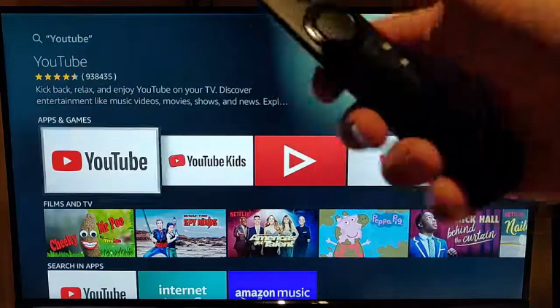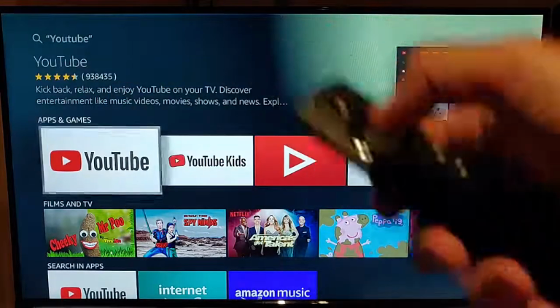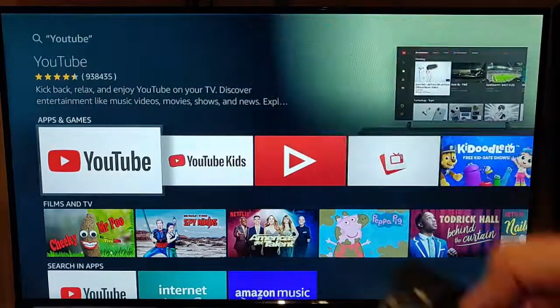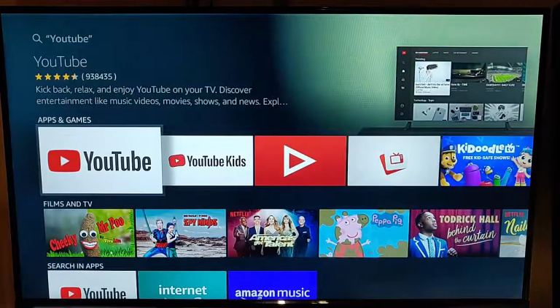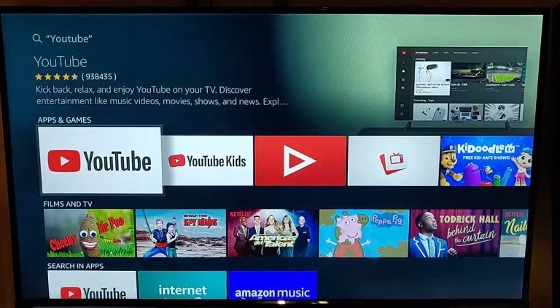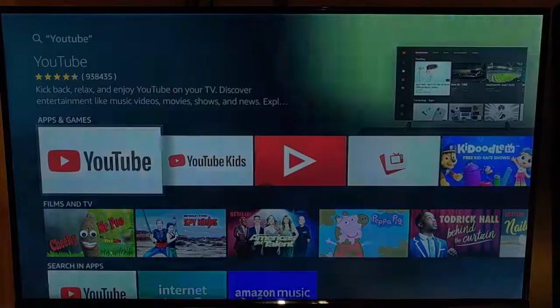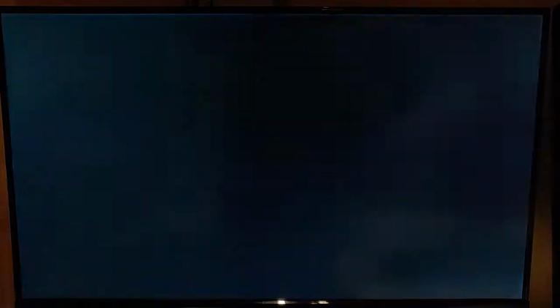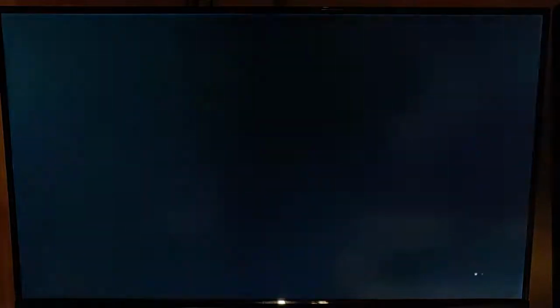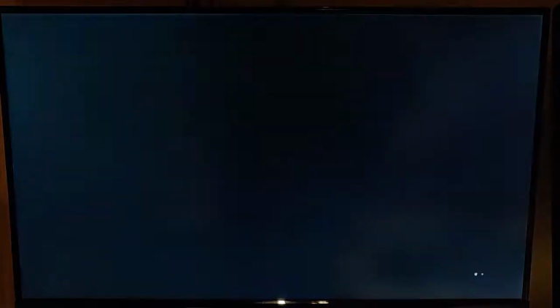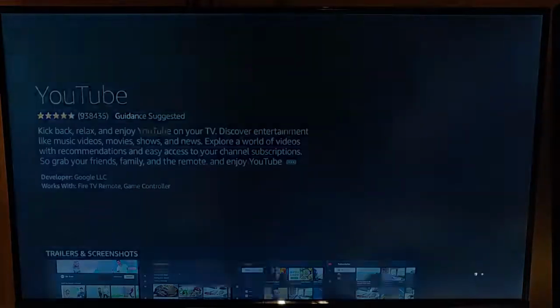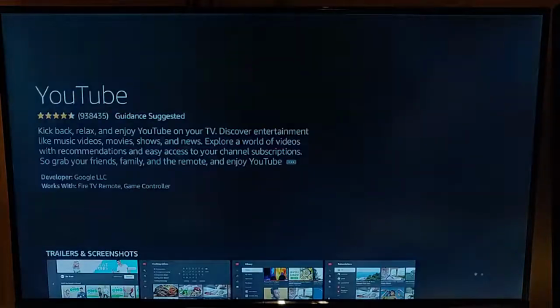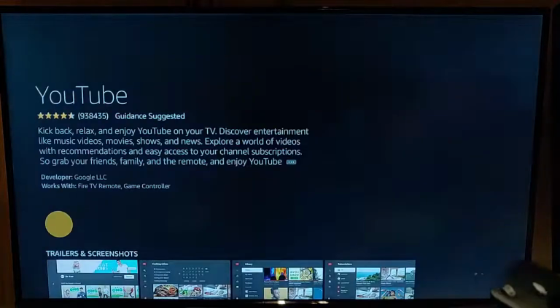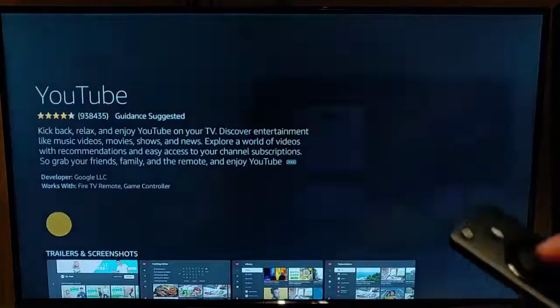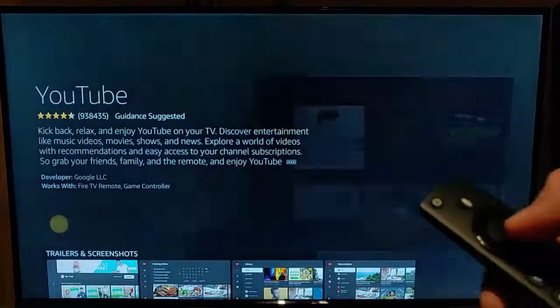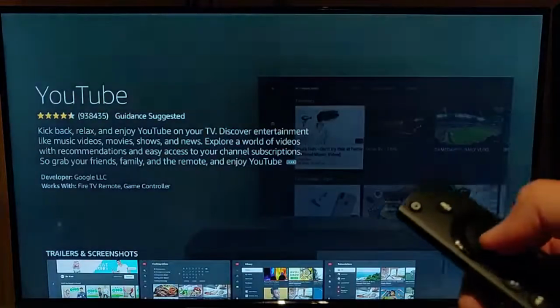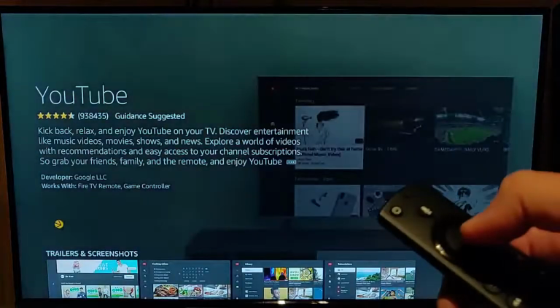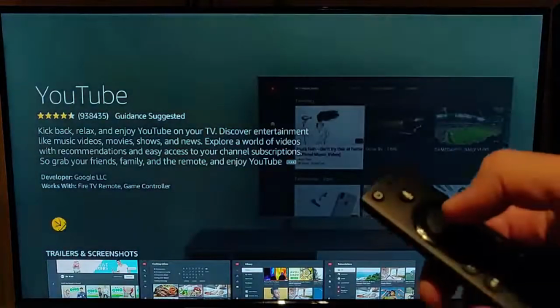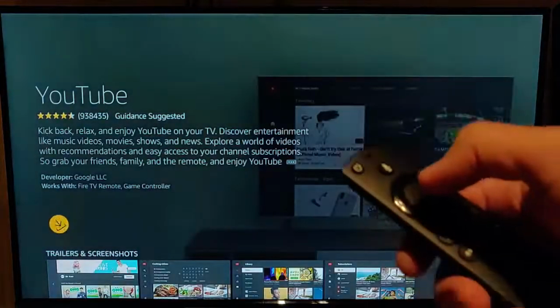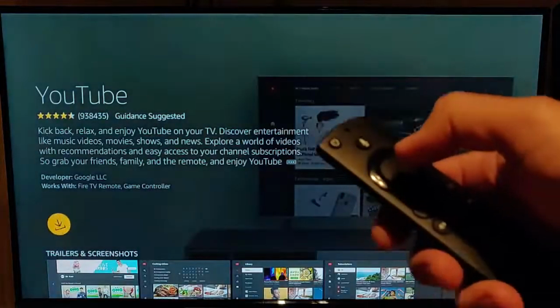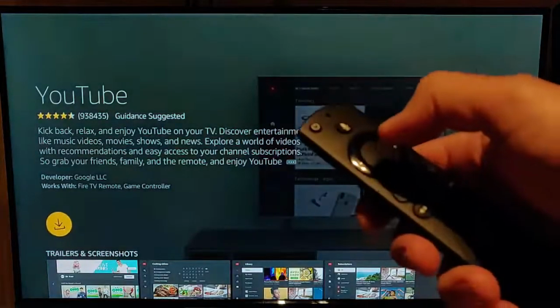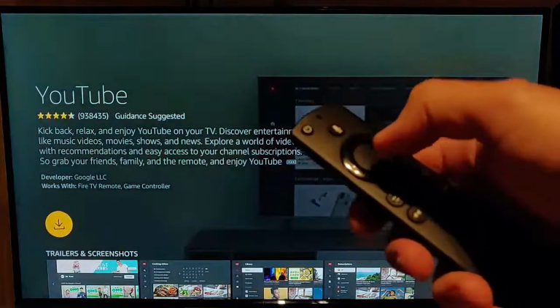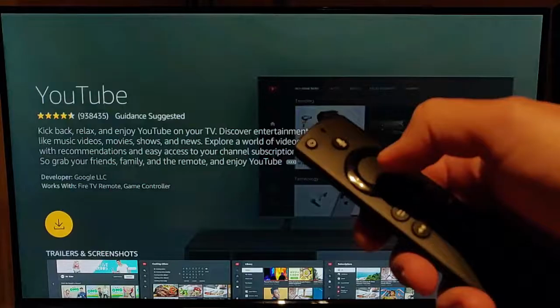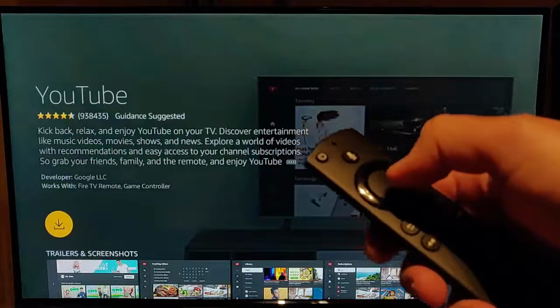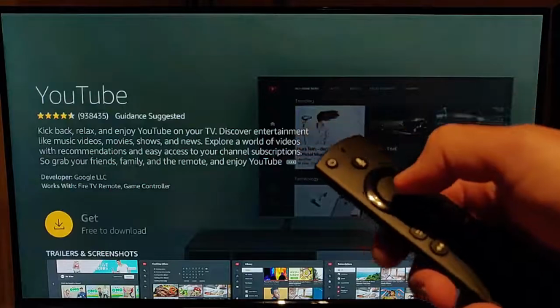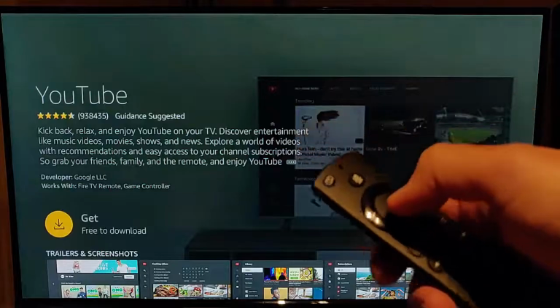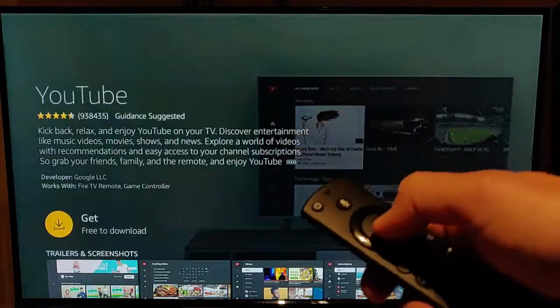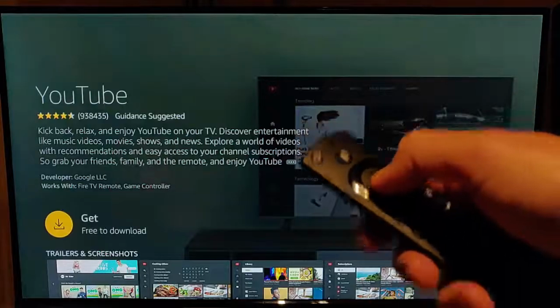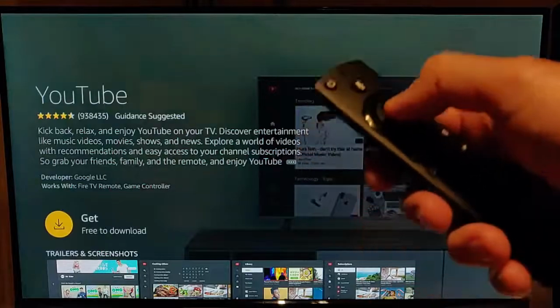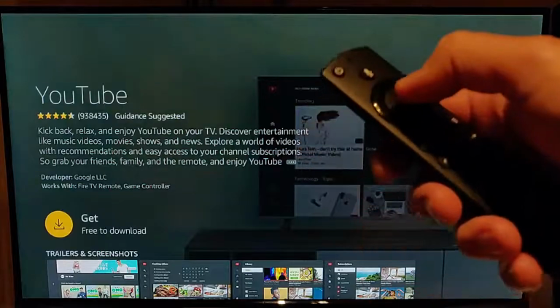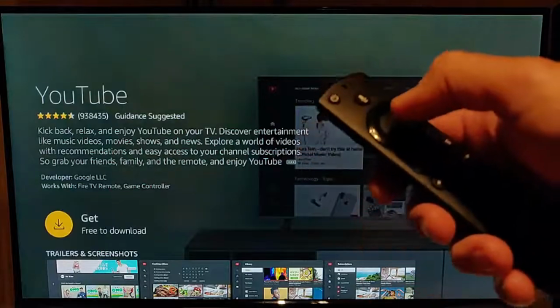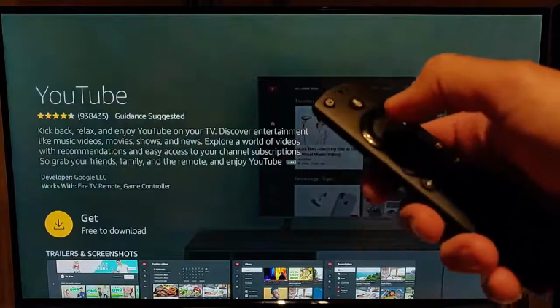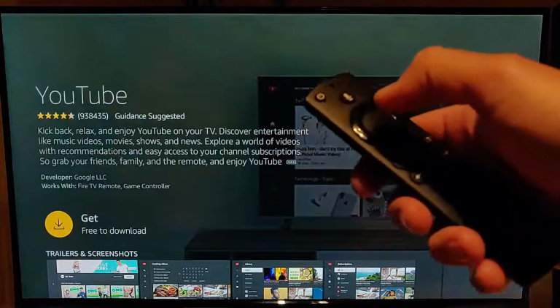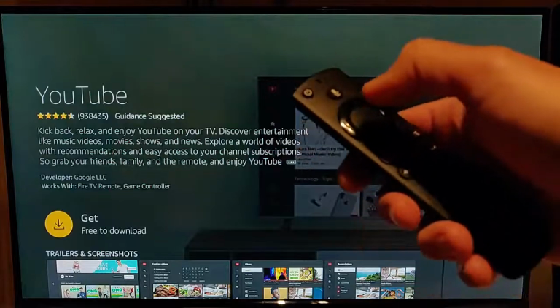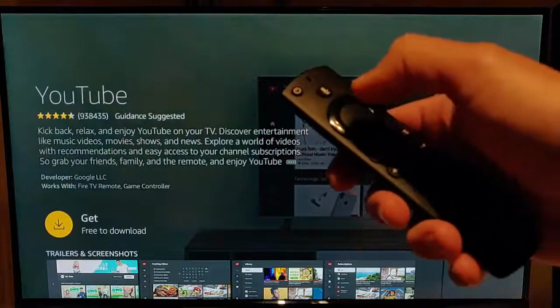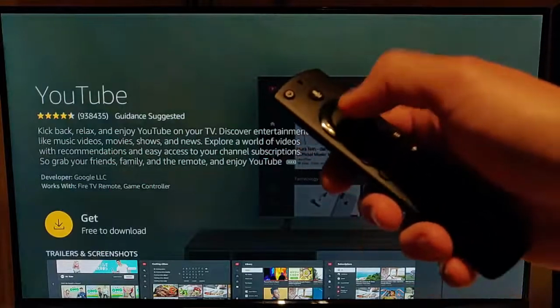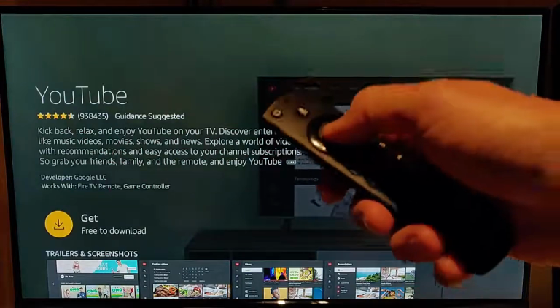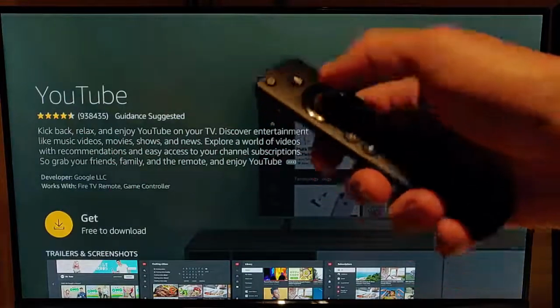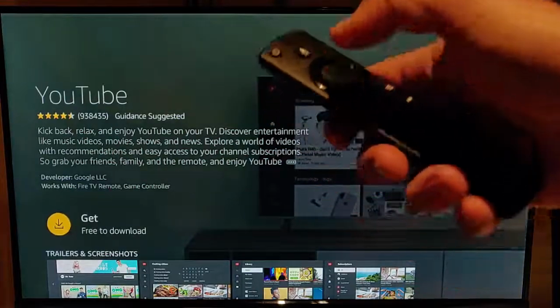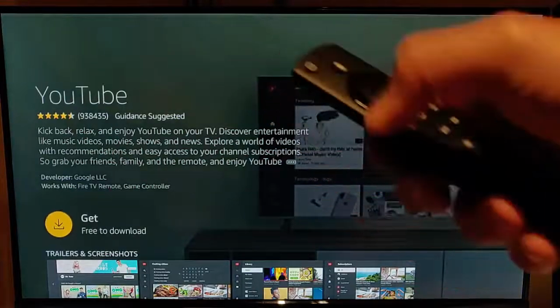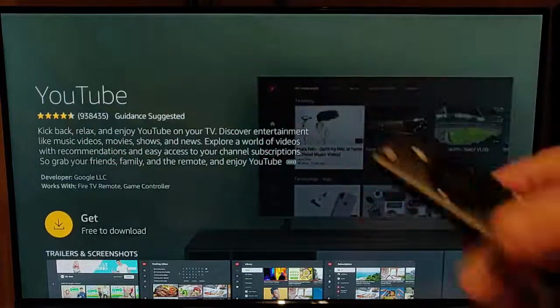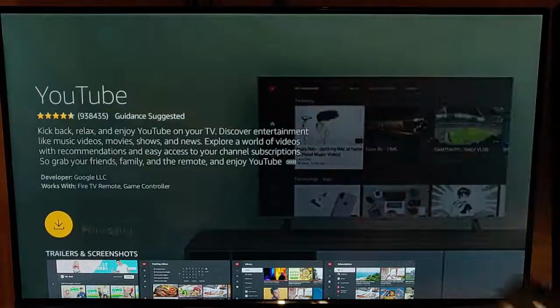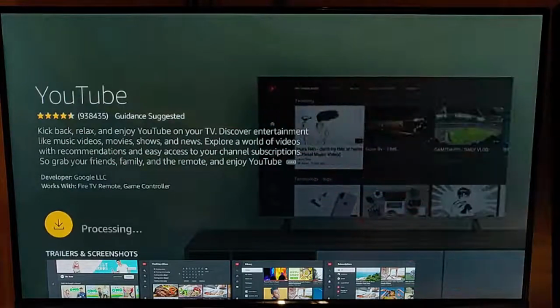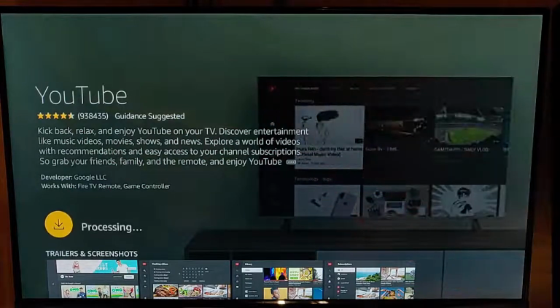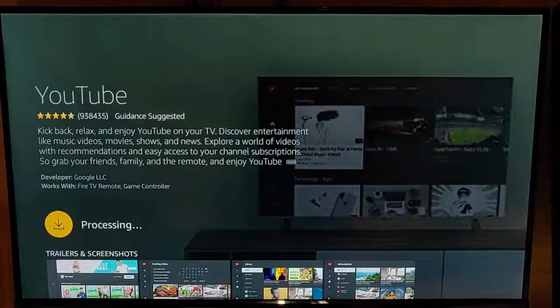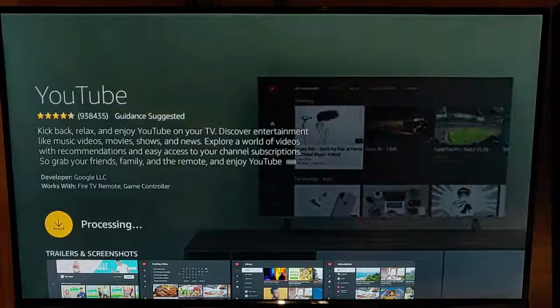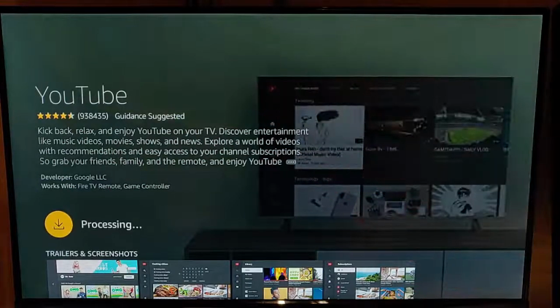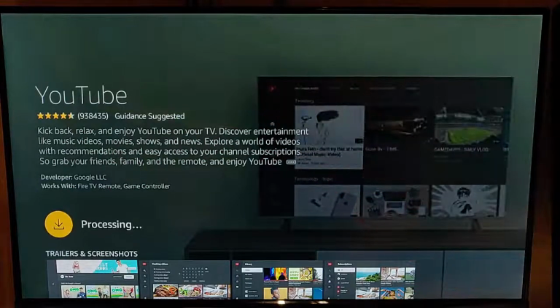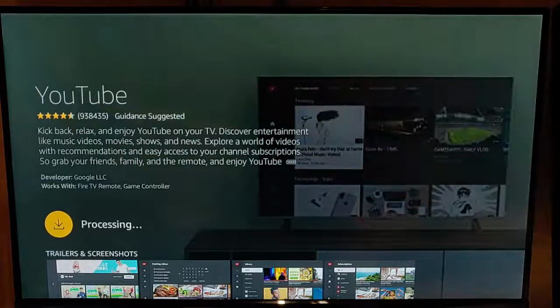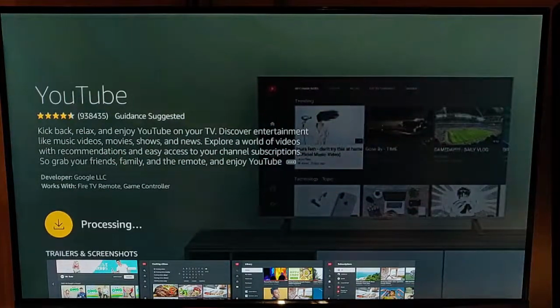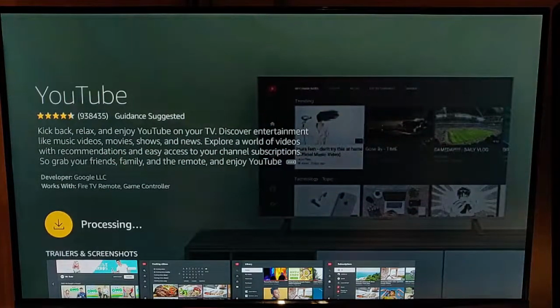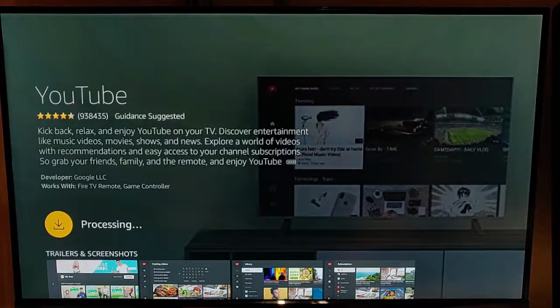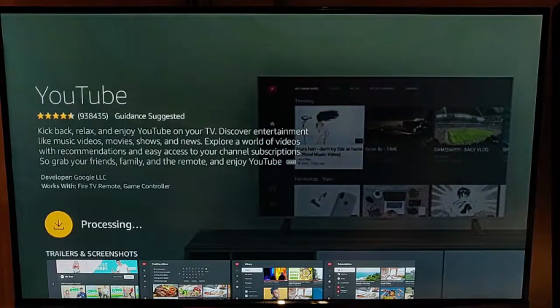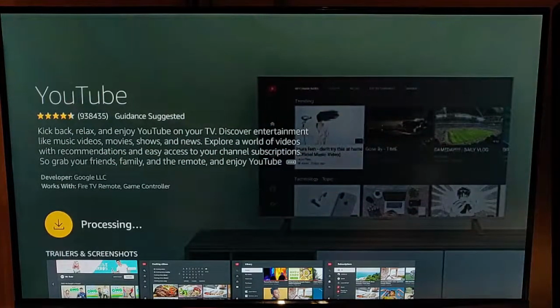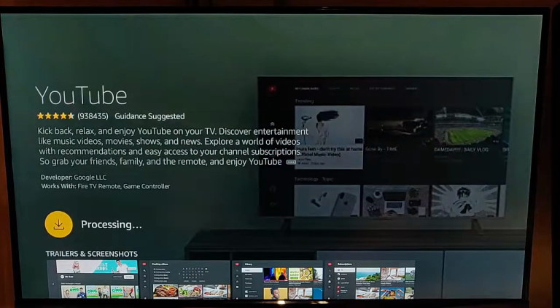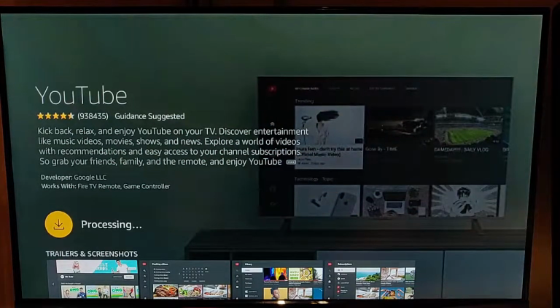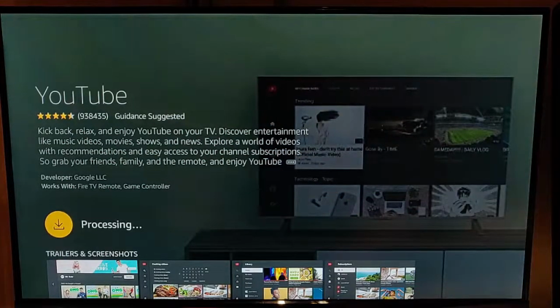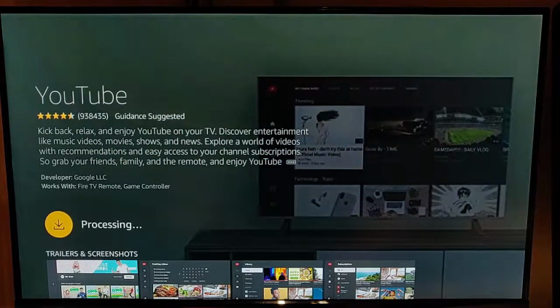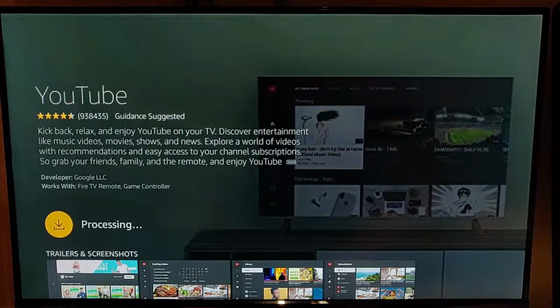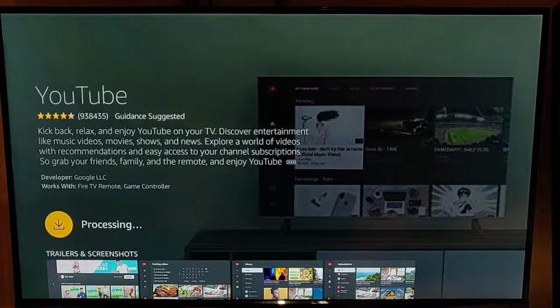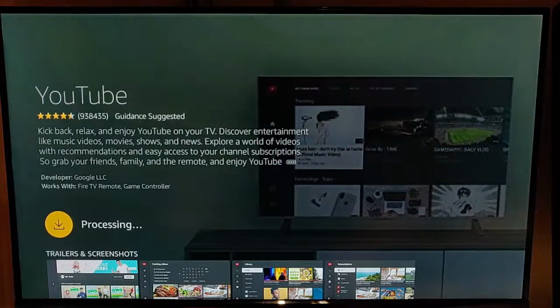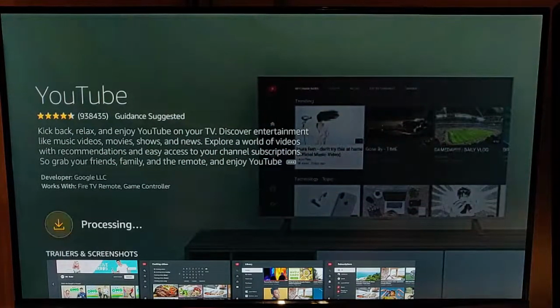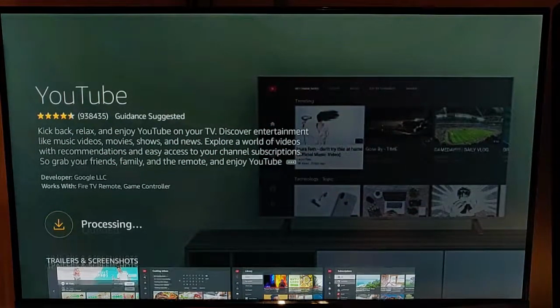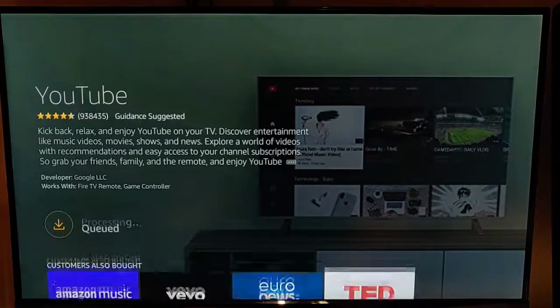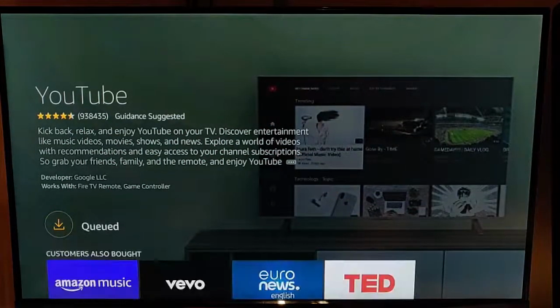Once that's highlighted, press the middle button on the remote control and press the middle button once again to get it.